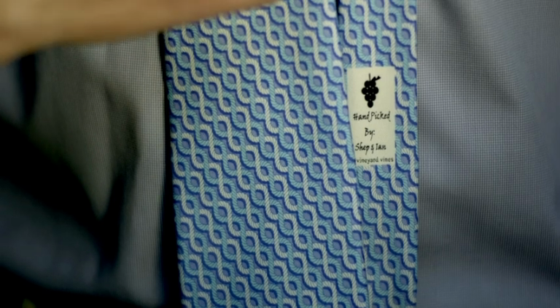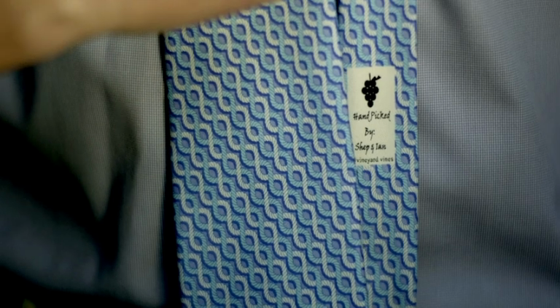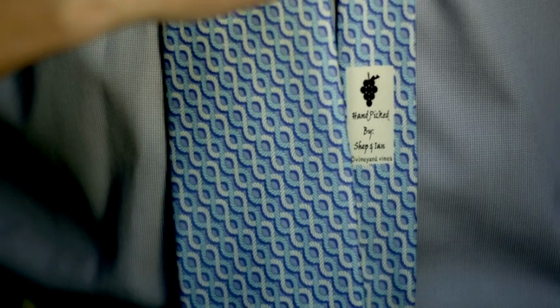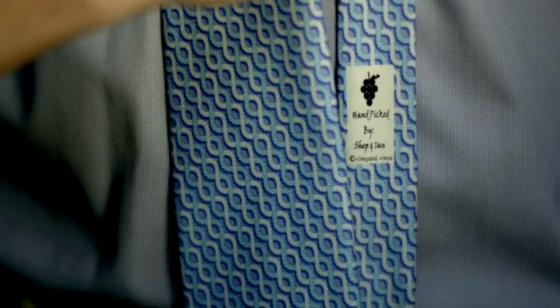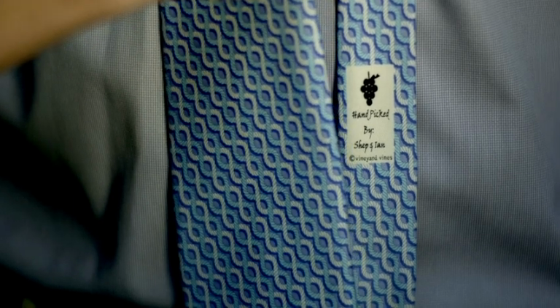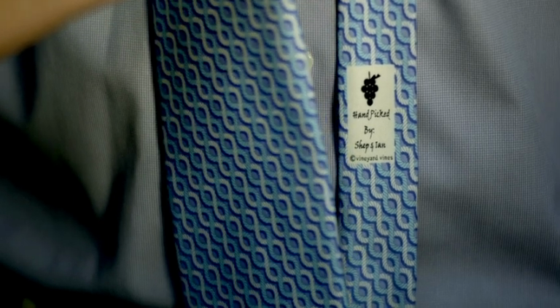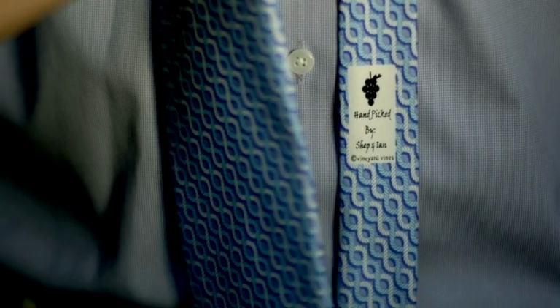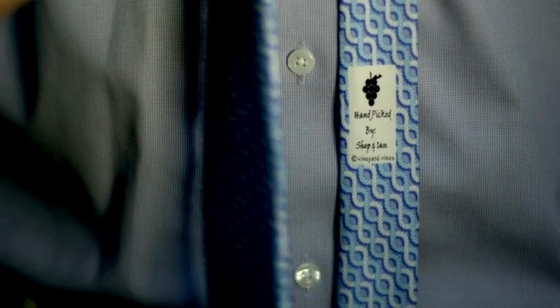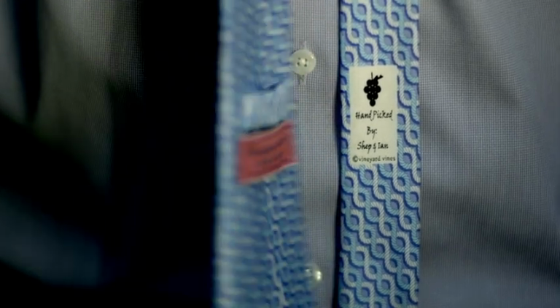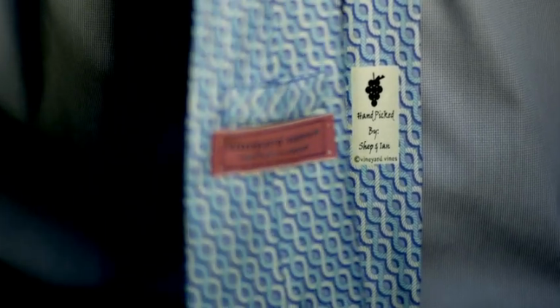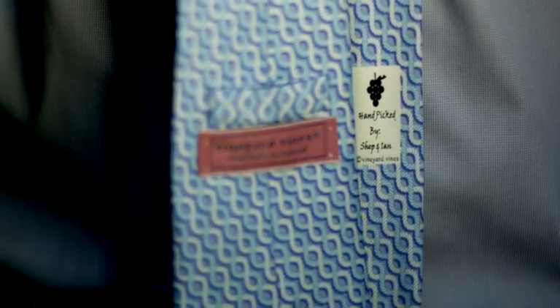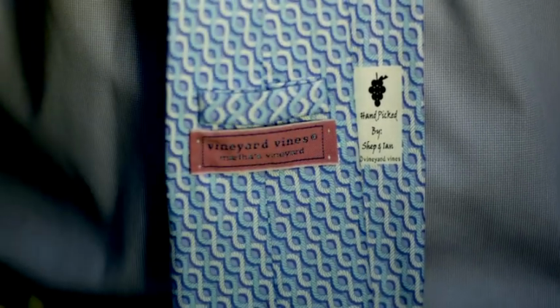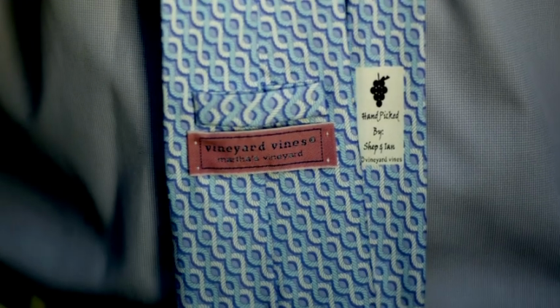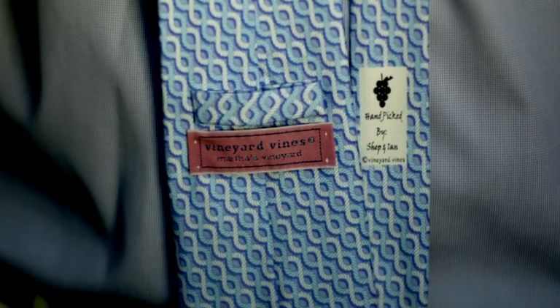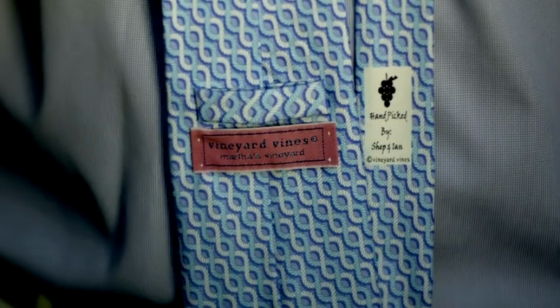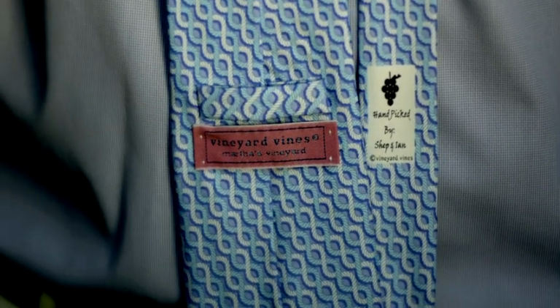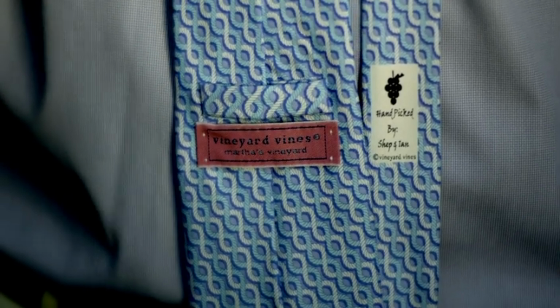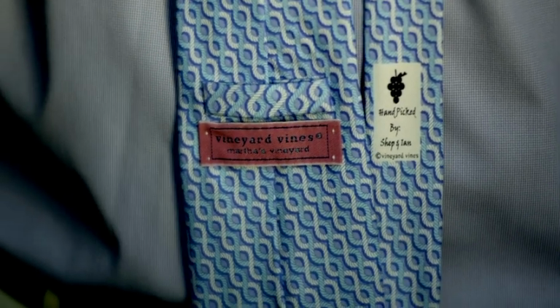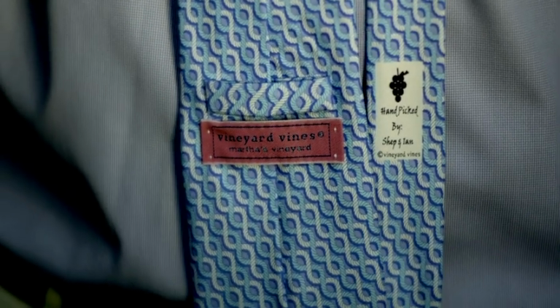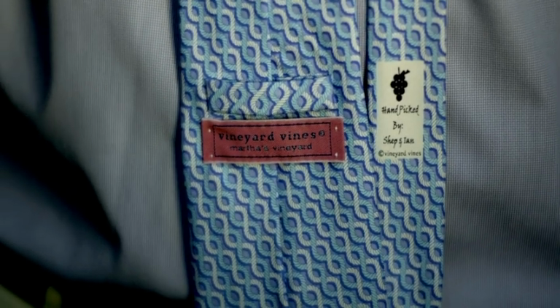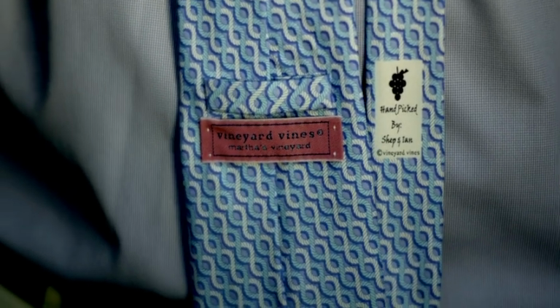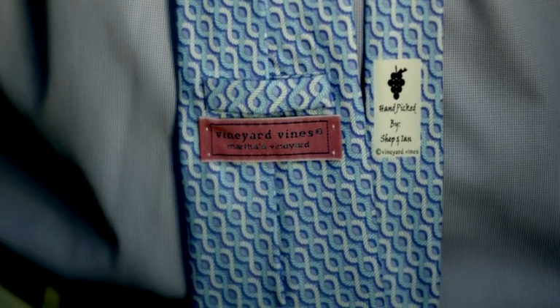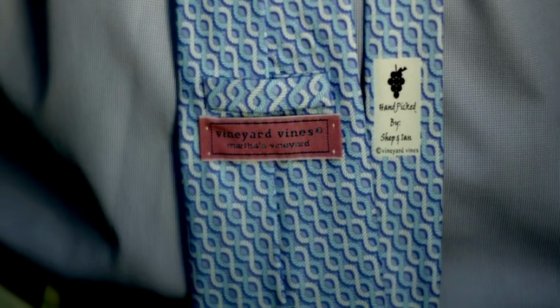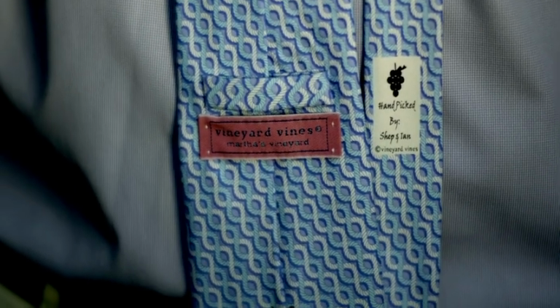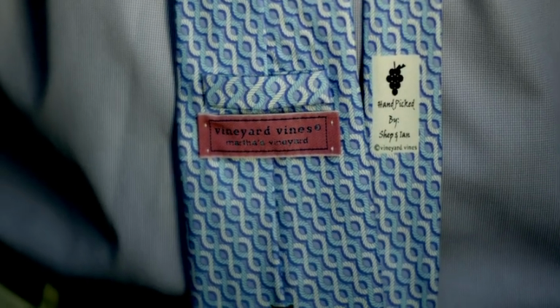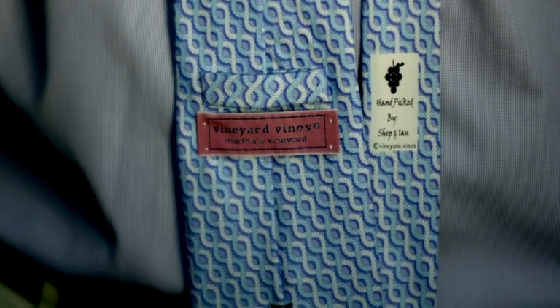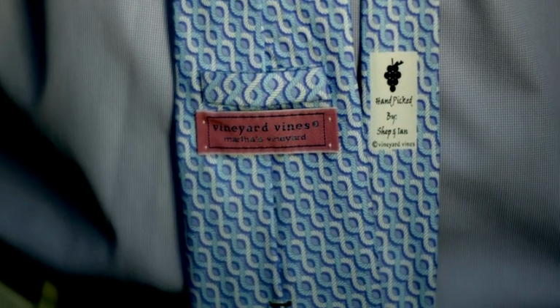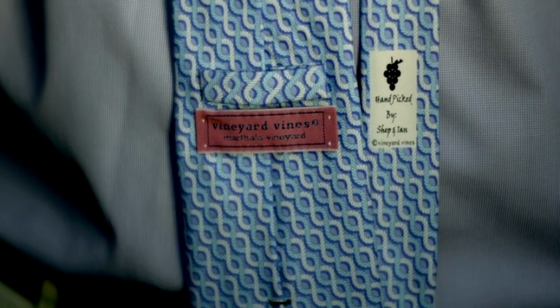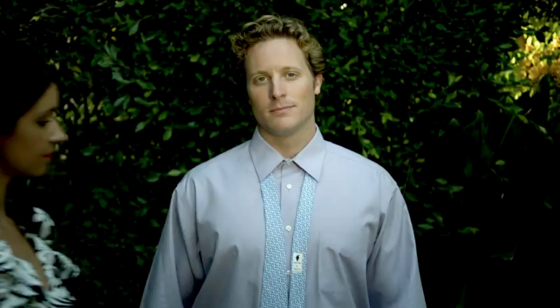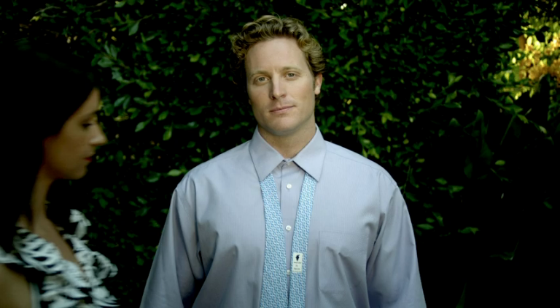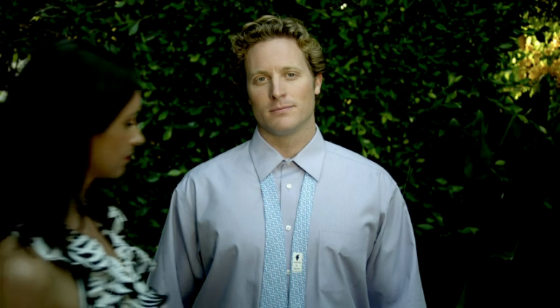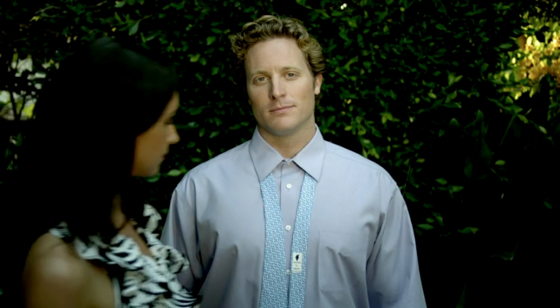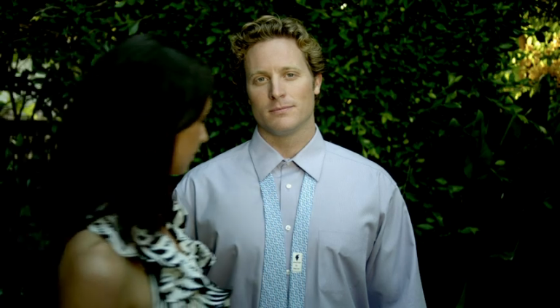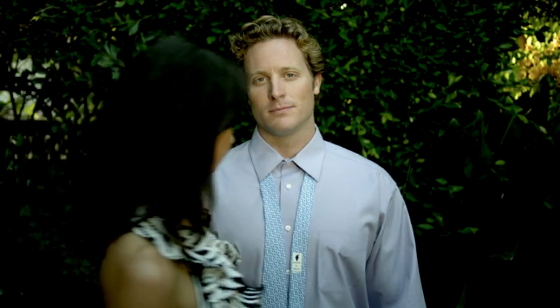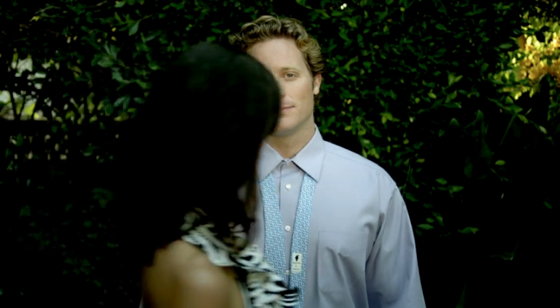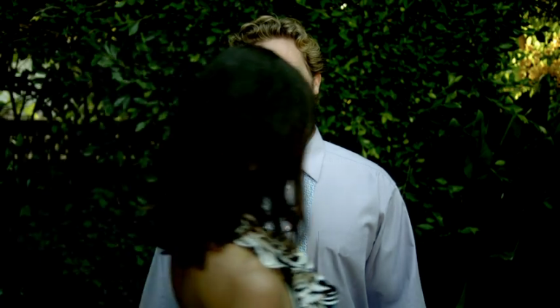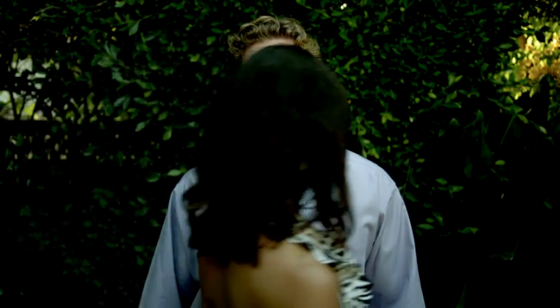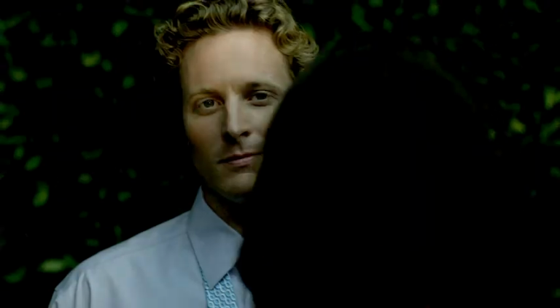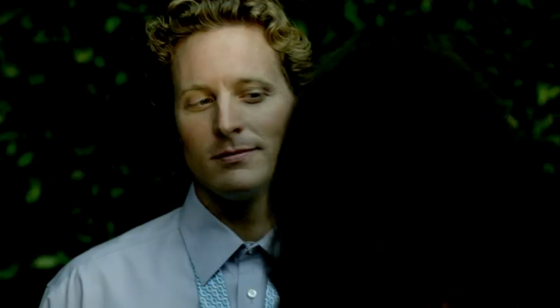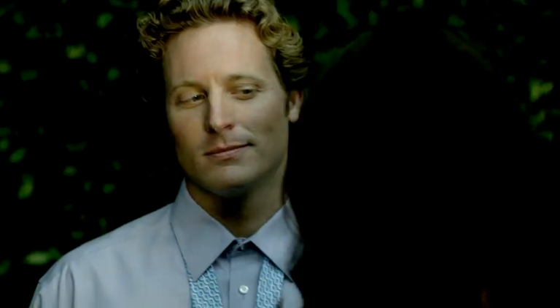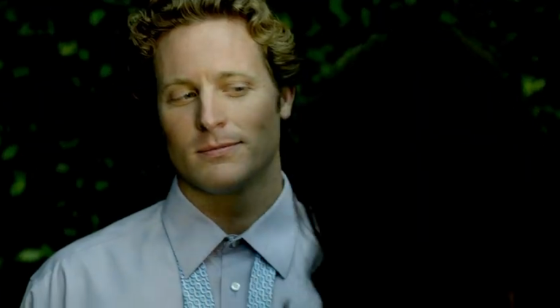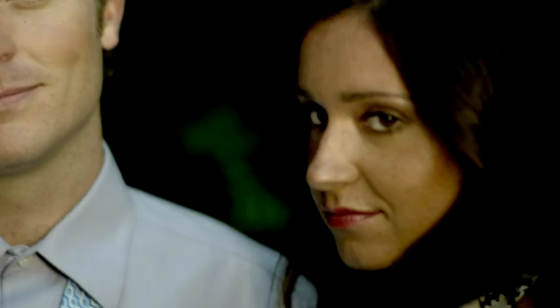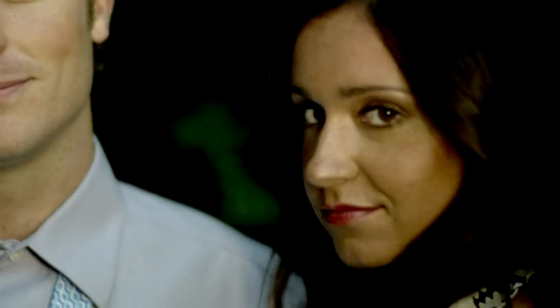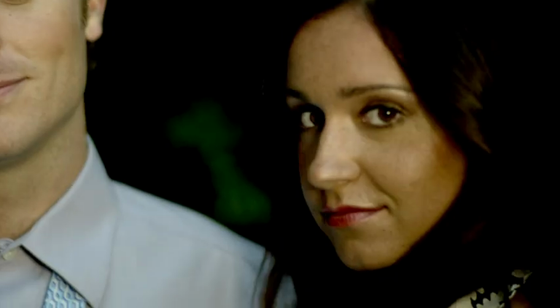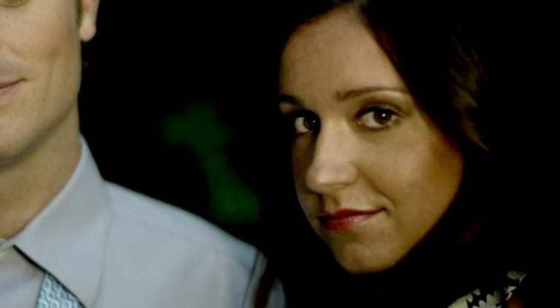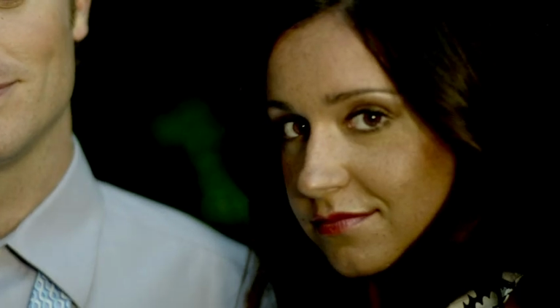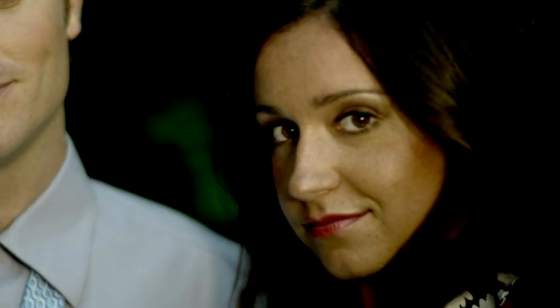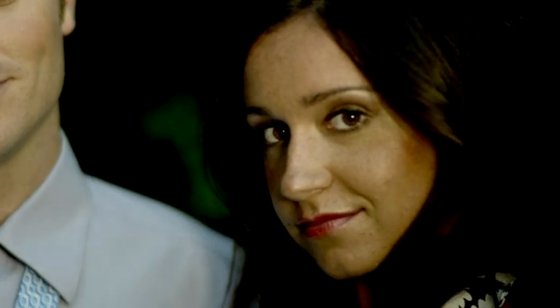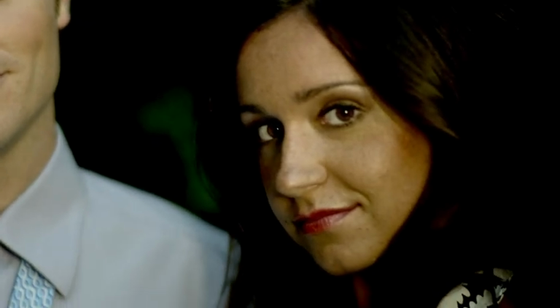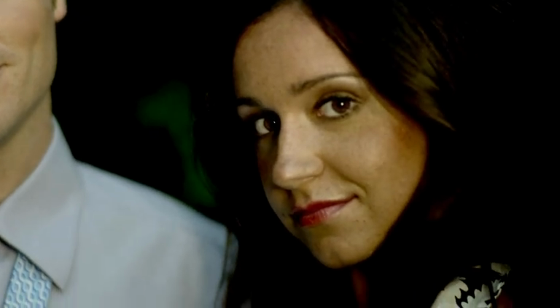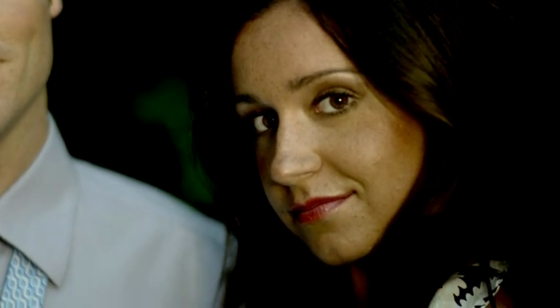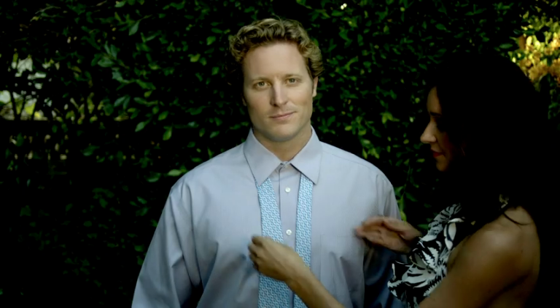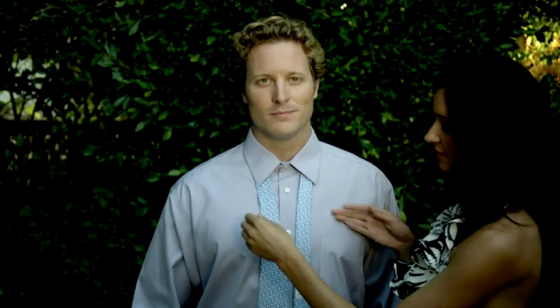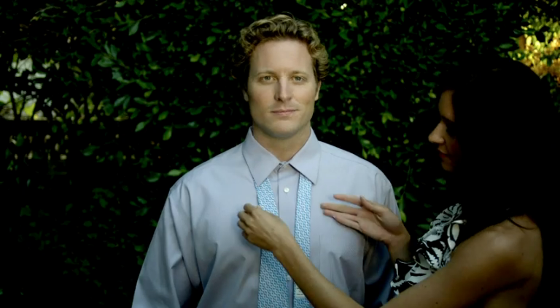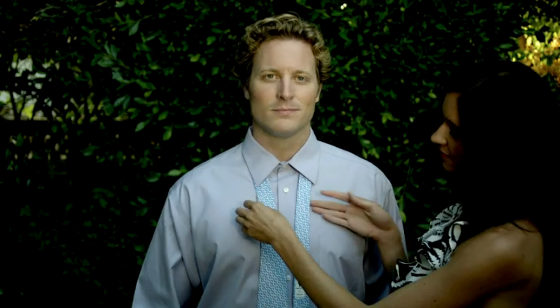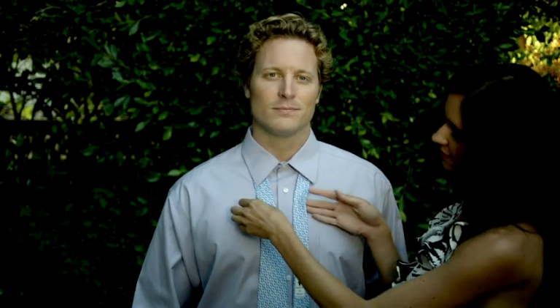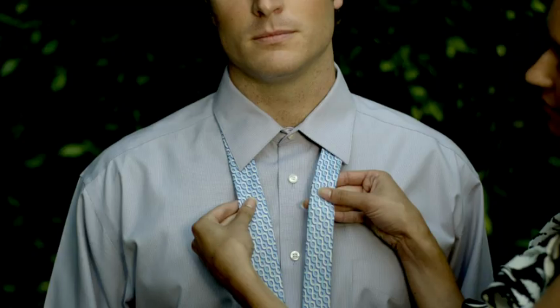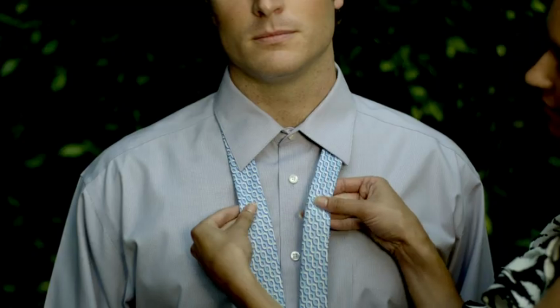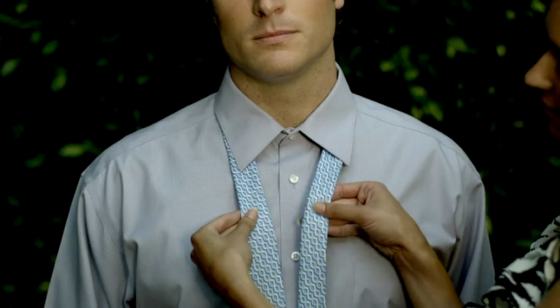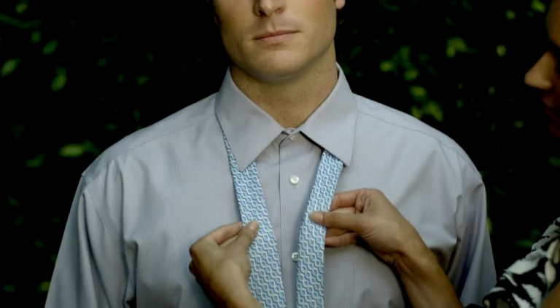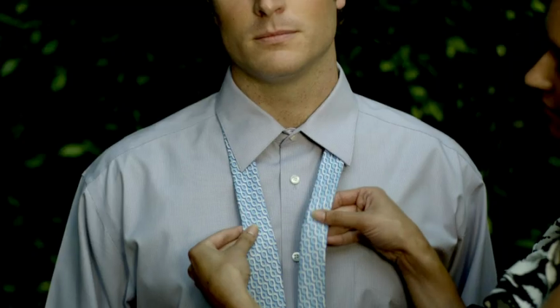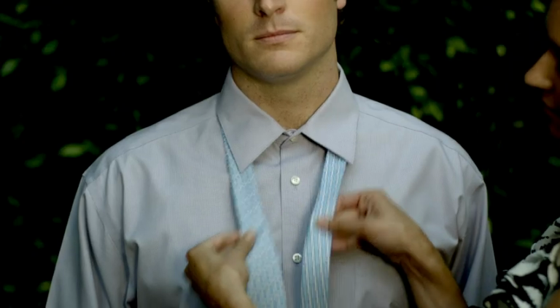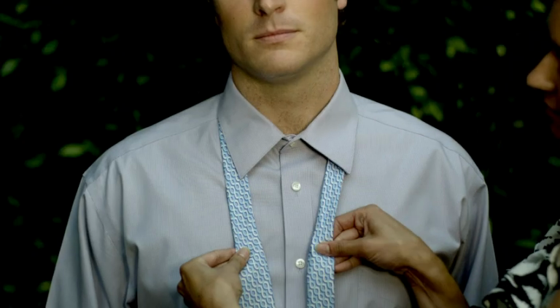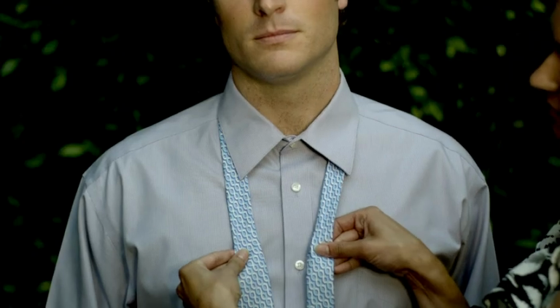How to Tie a Vineyard Vines Tie. First, pull the tie tight.